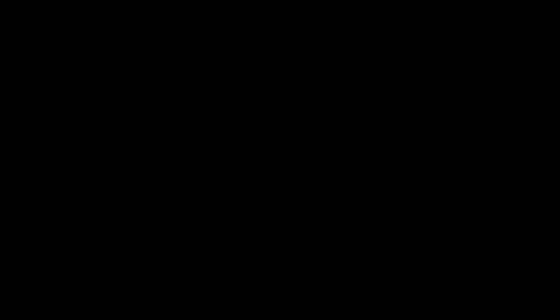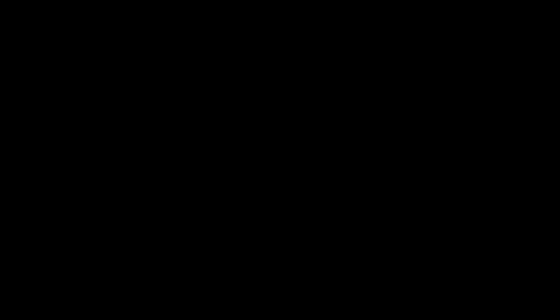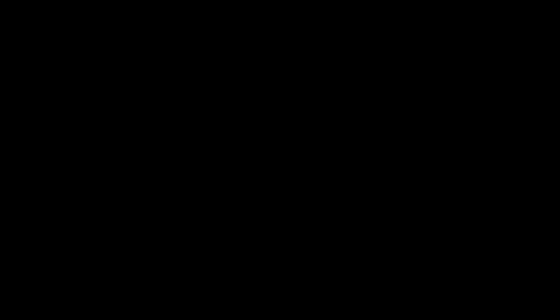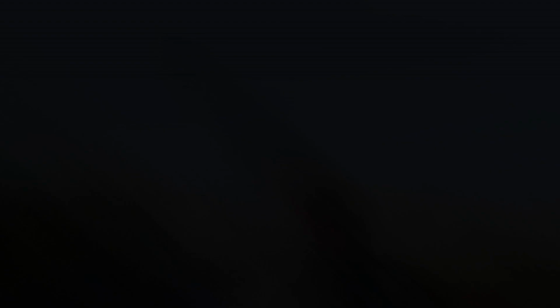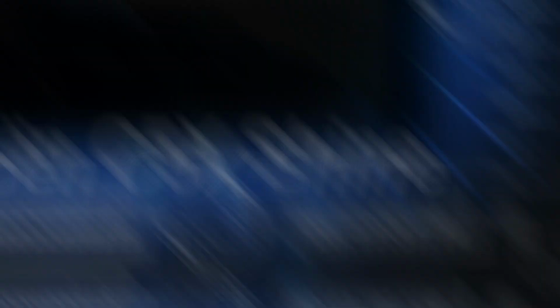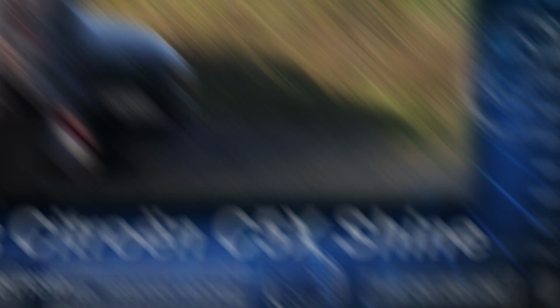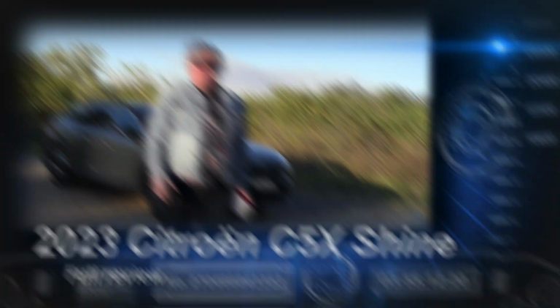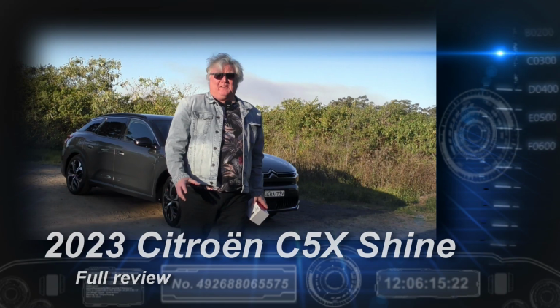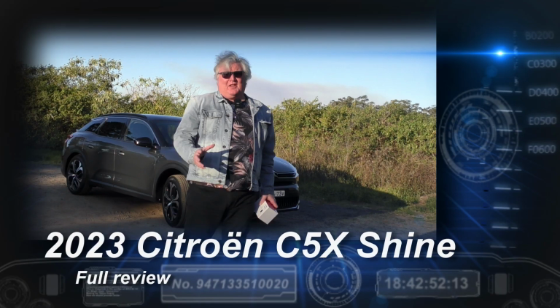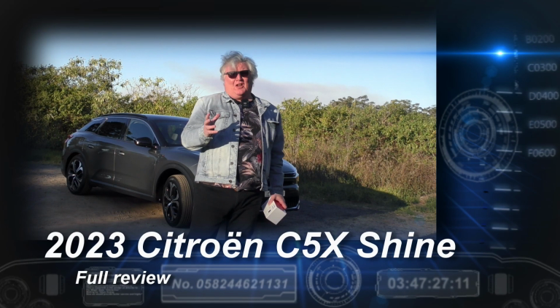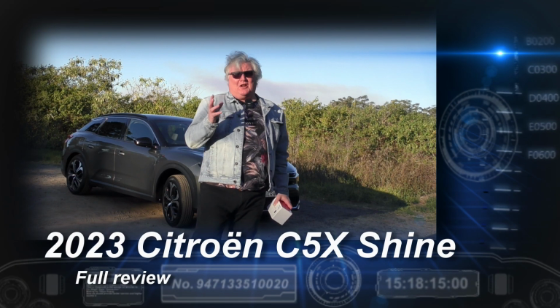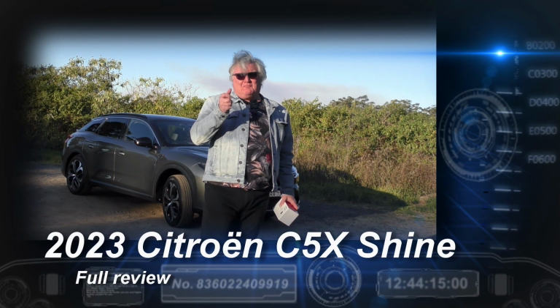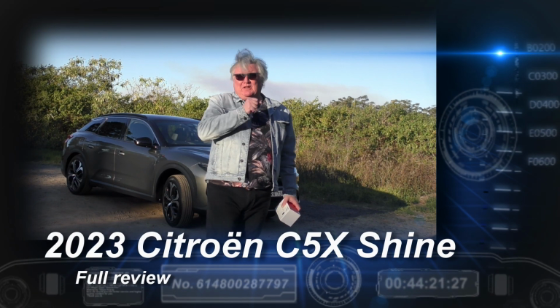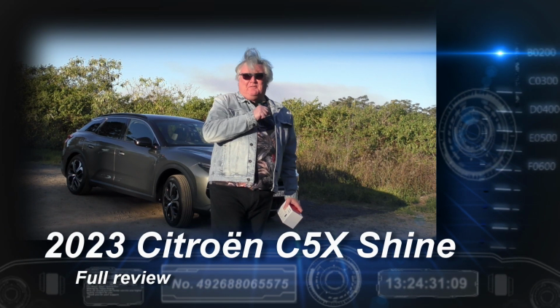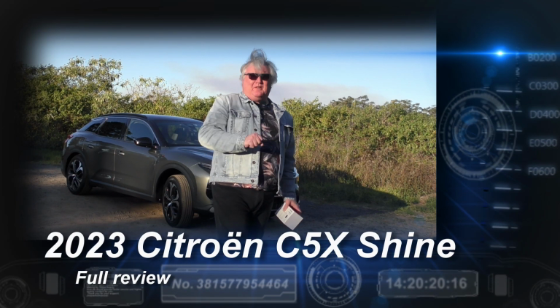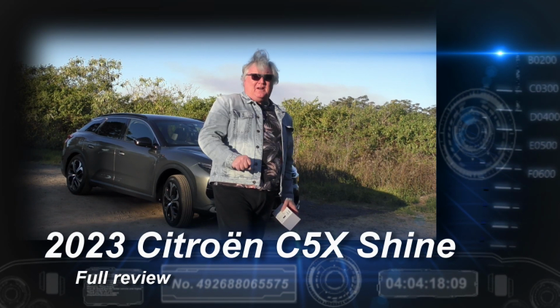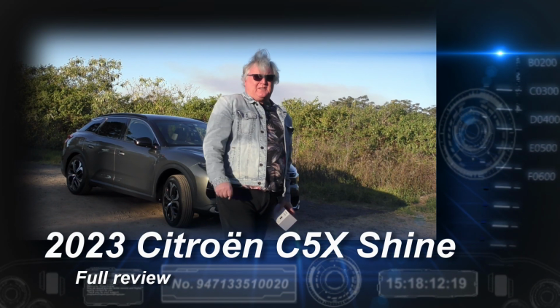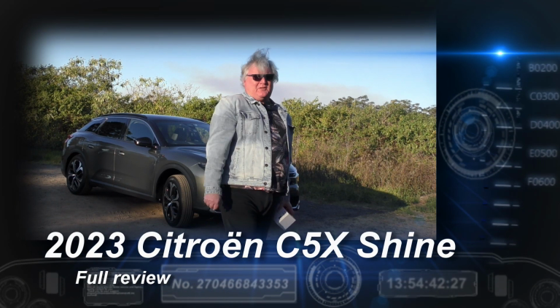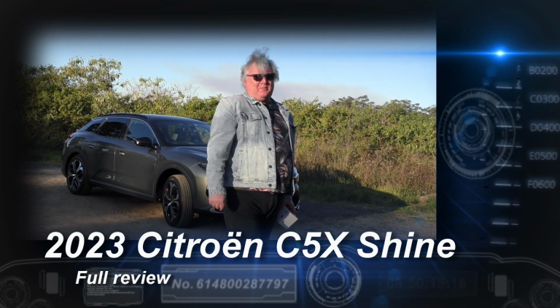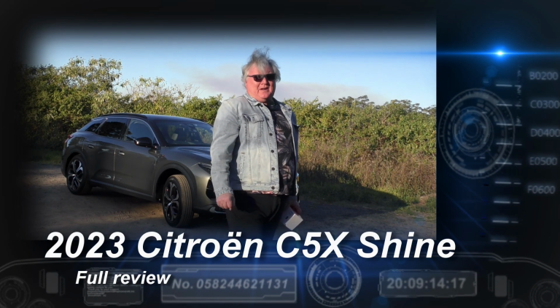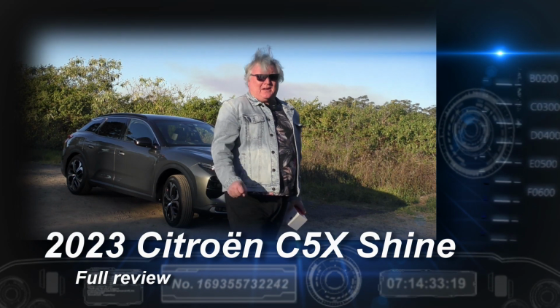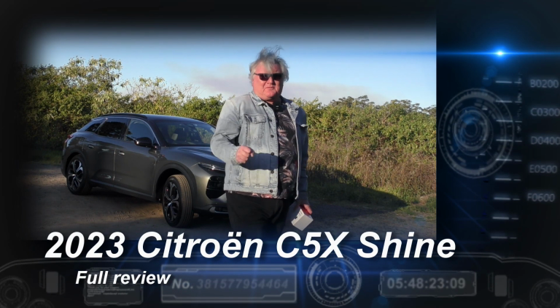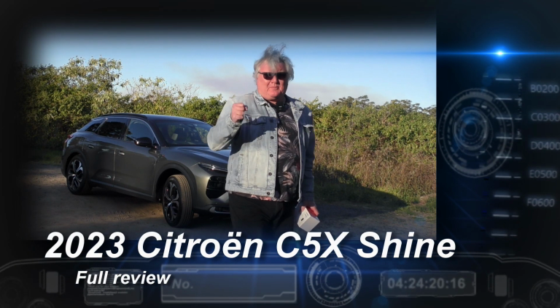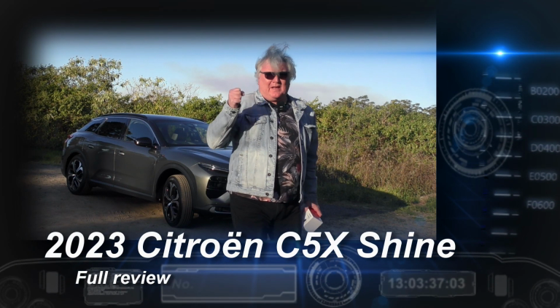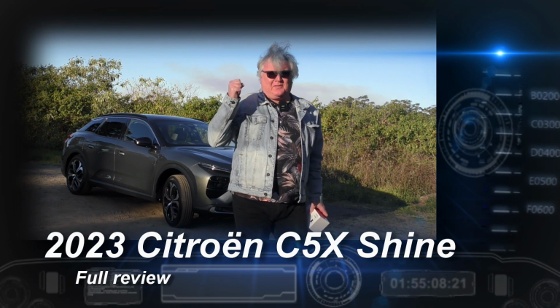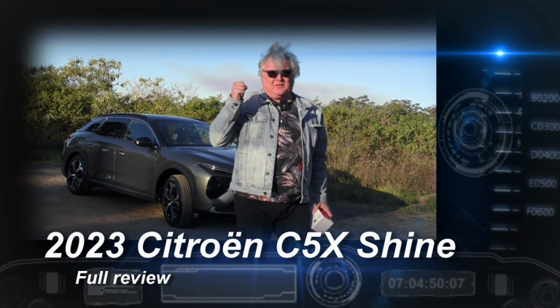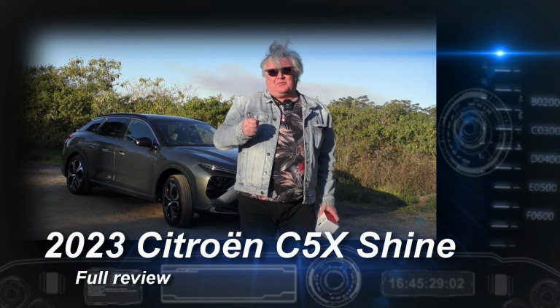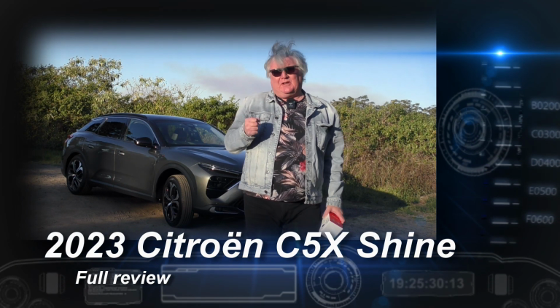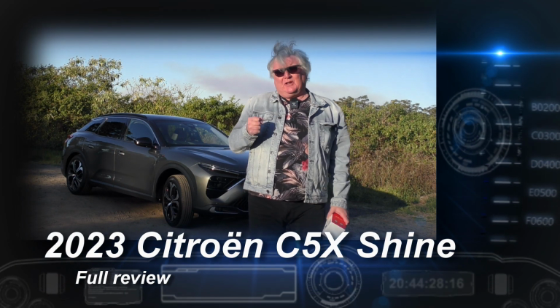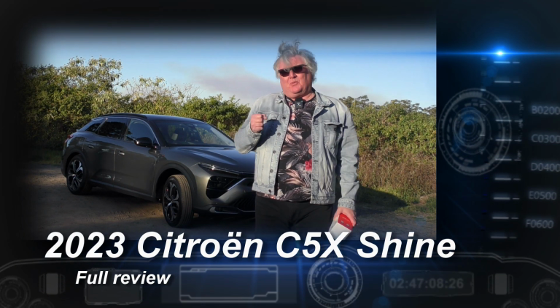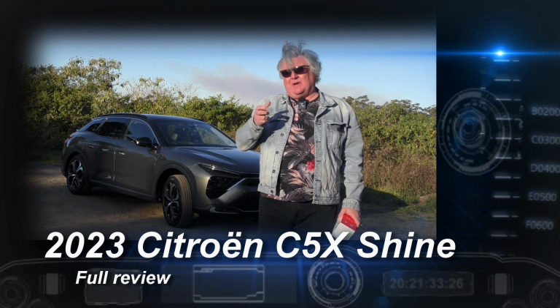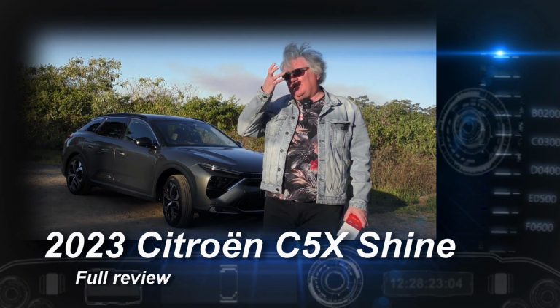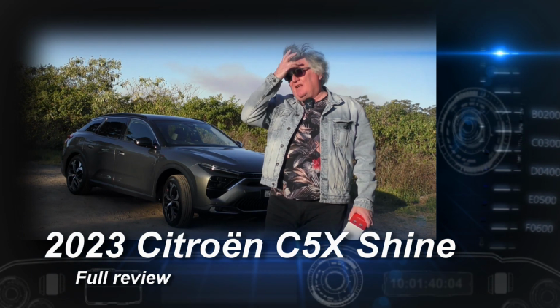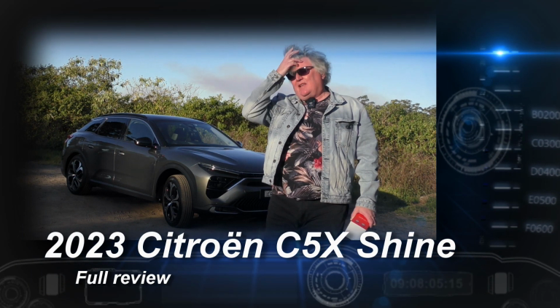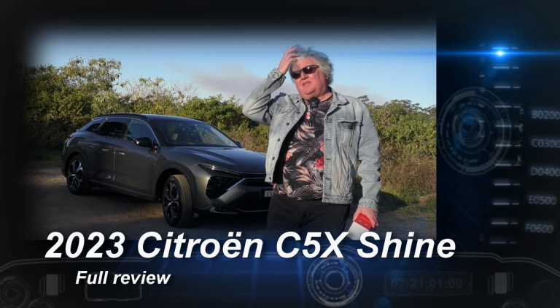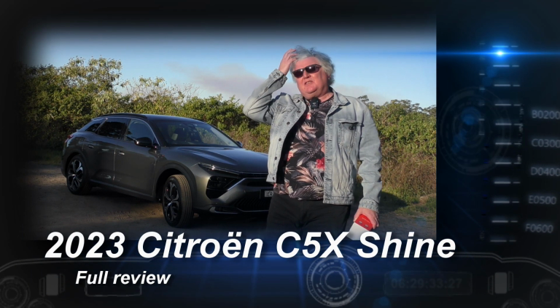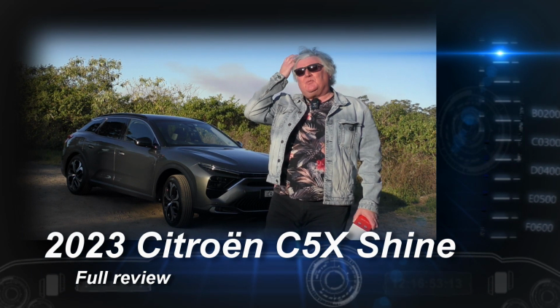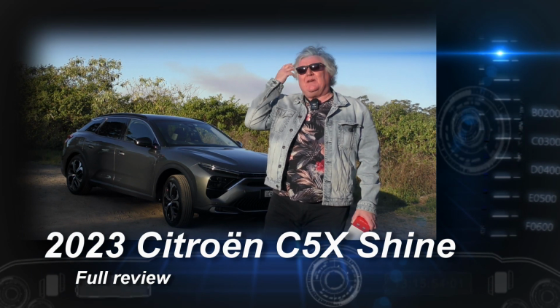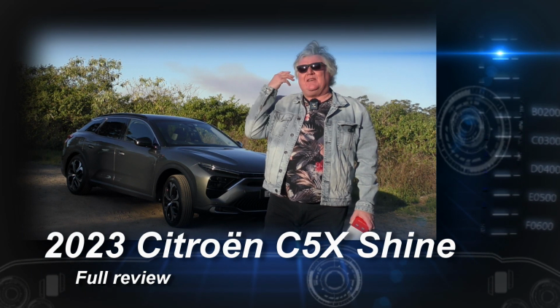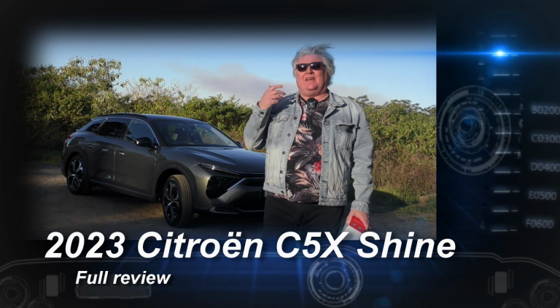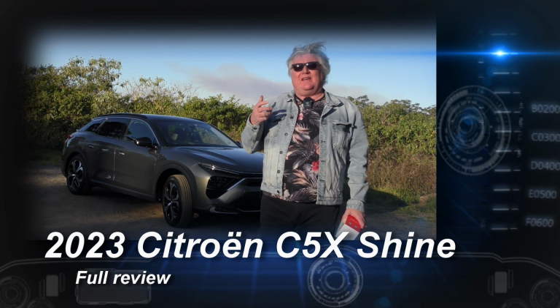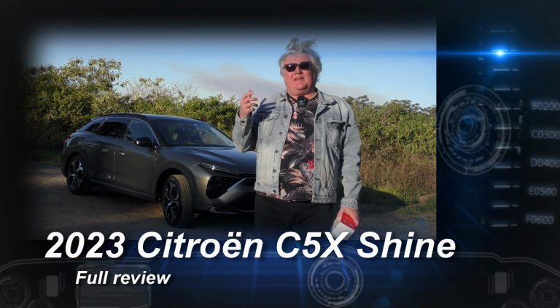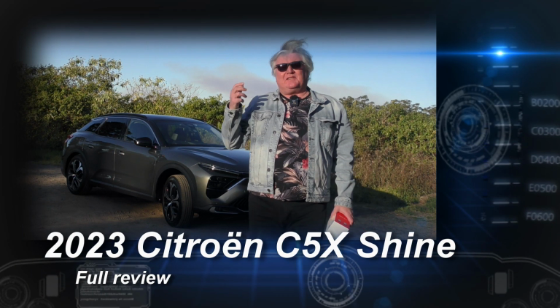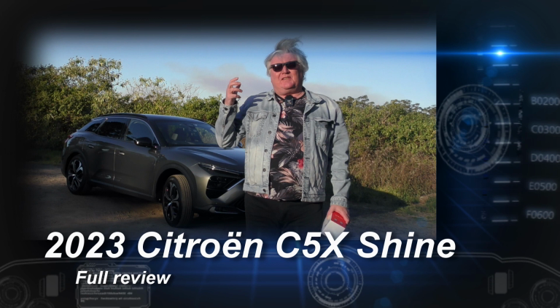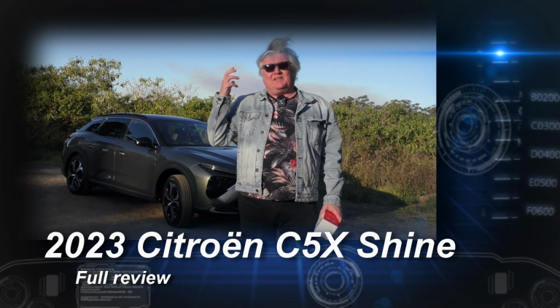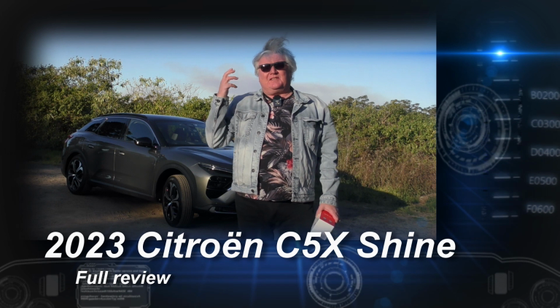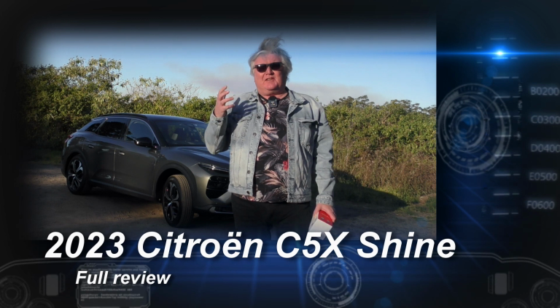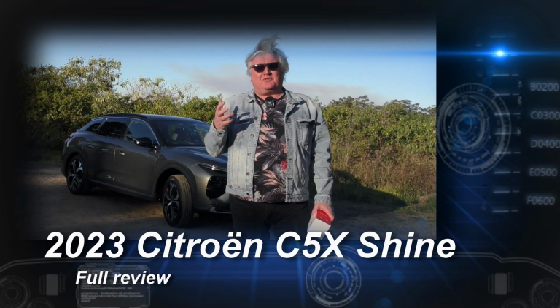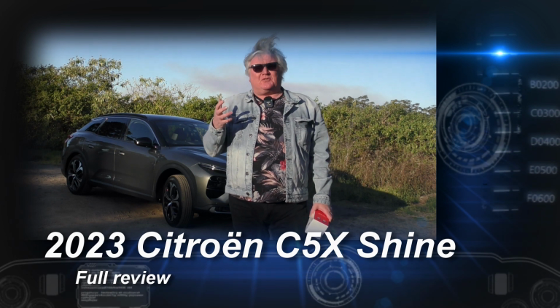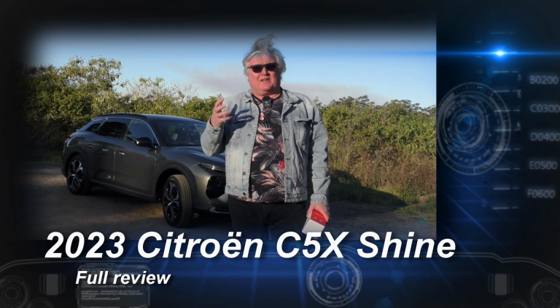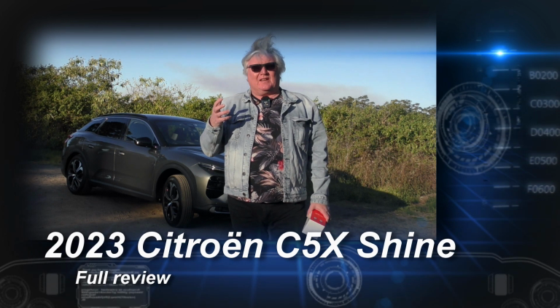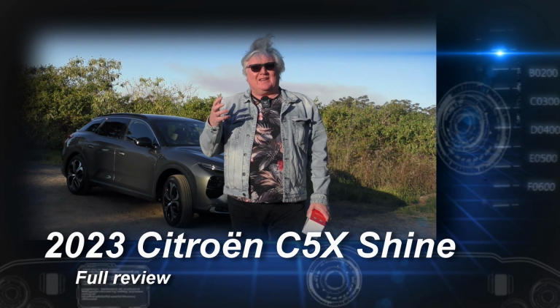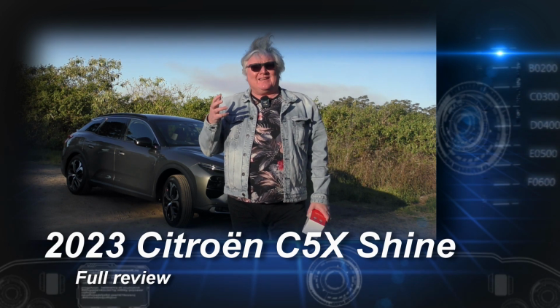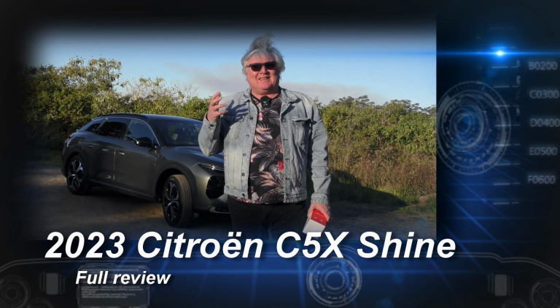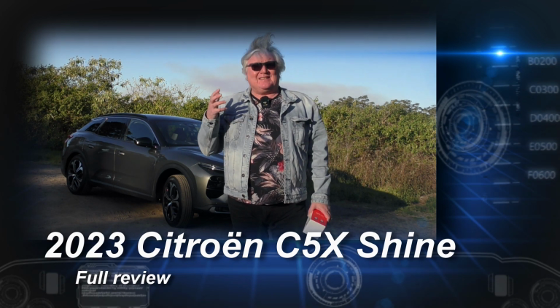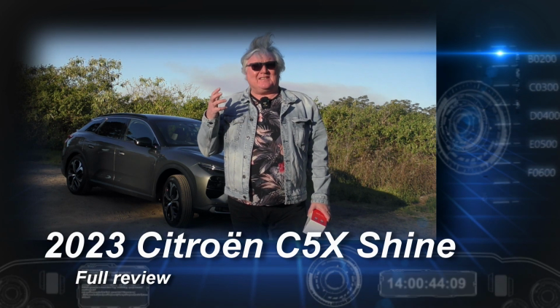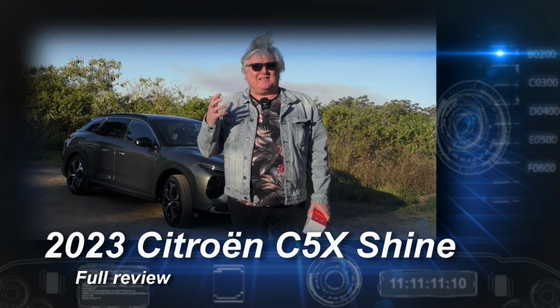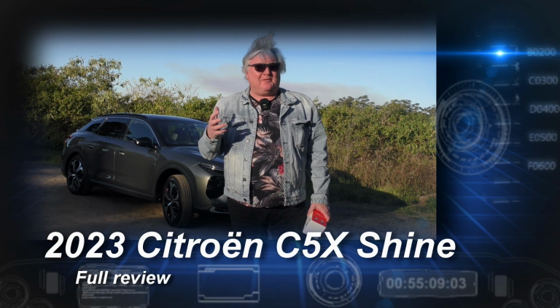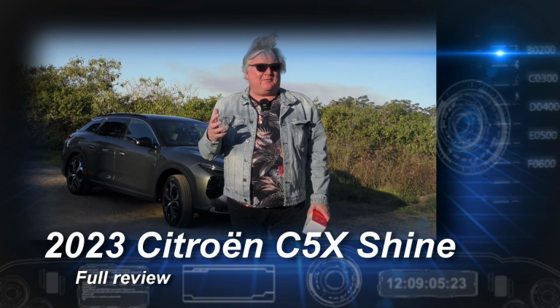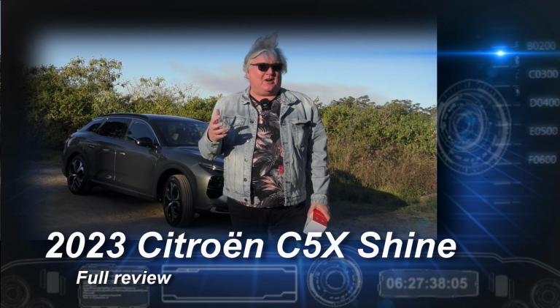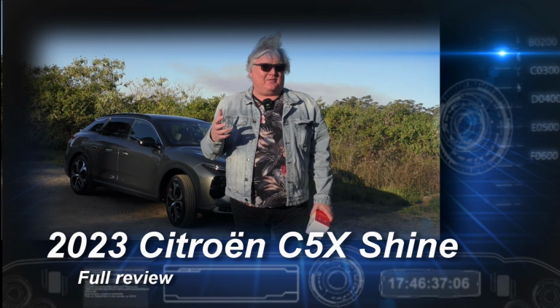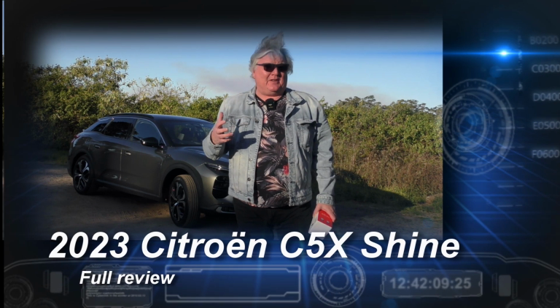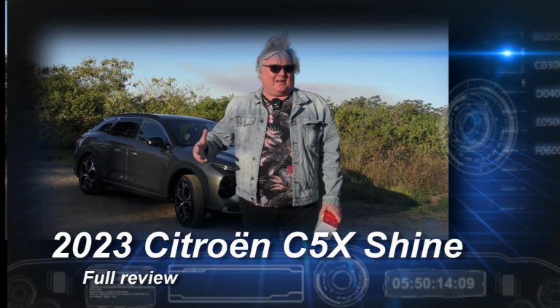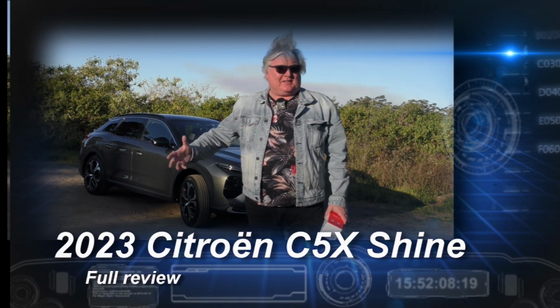I'm losing the light really fast so I'm going to have to make this really quick. This week it's the Citroen C5X.